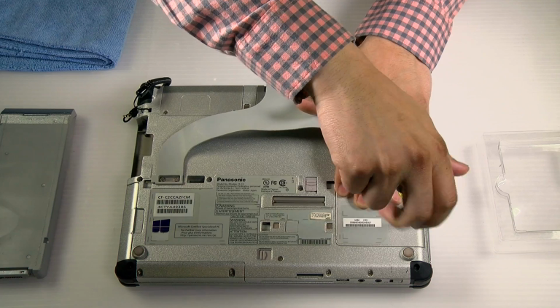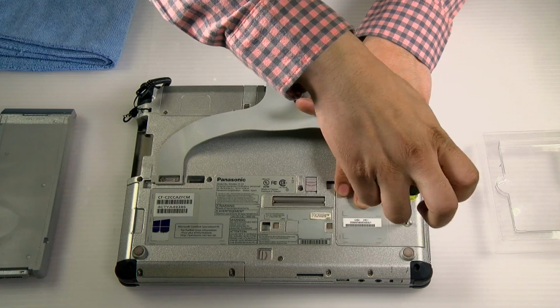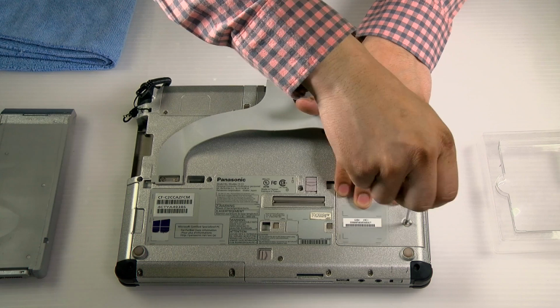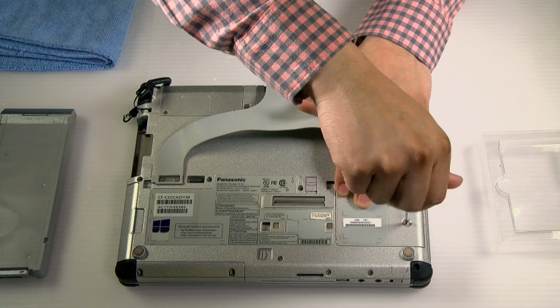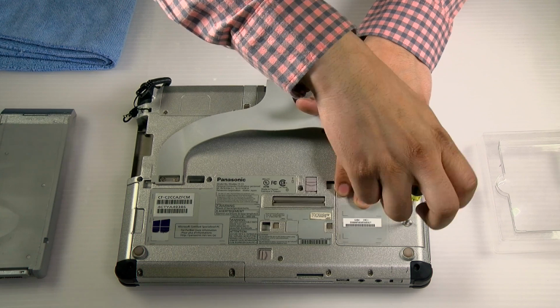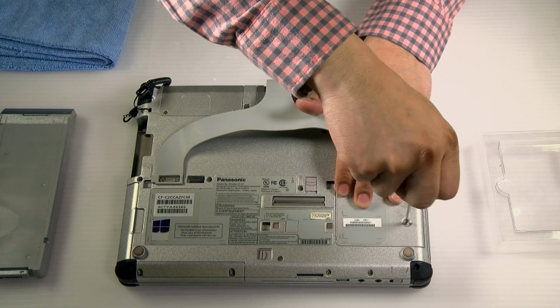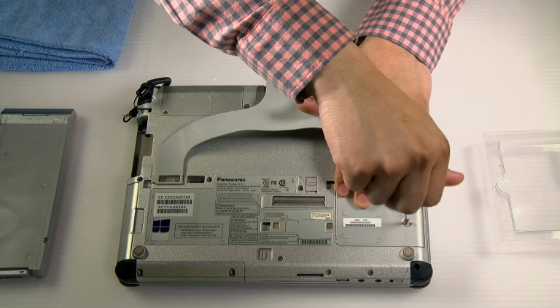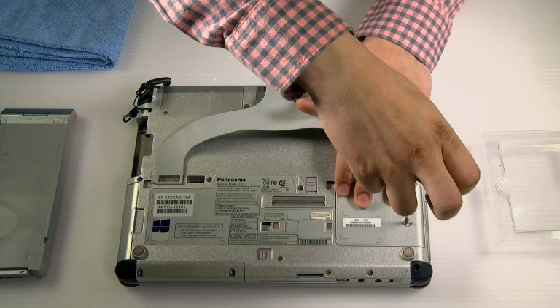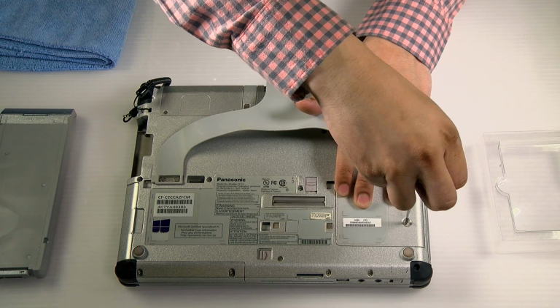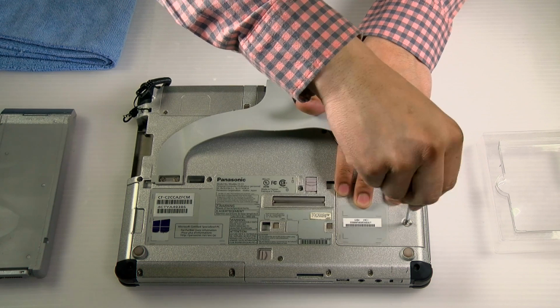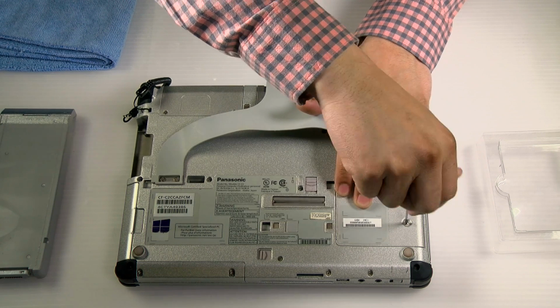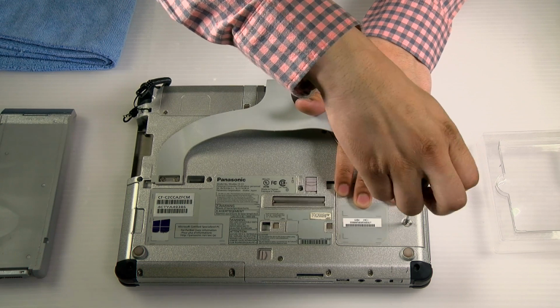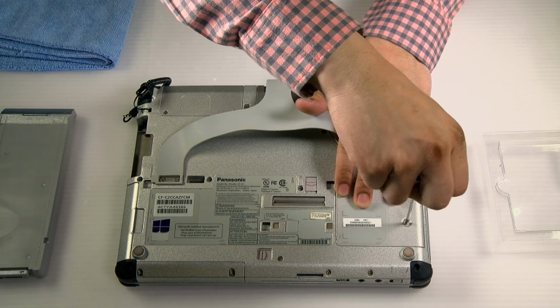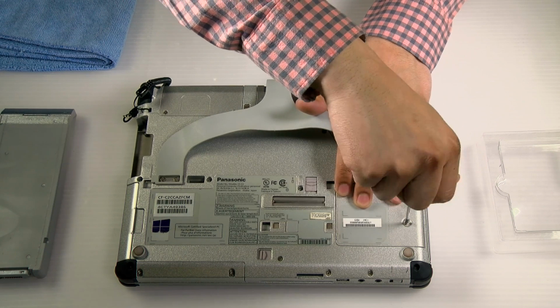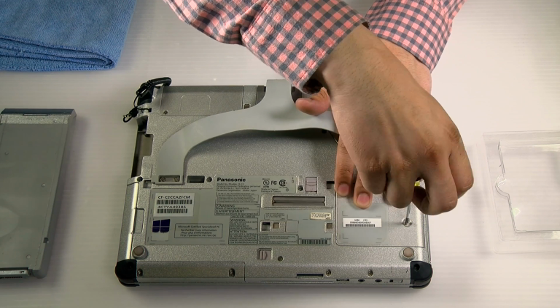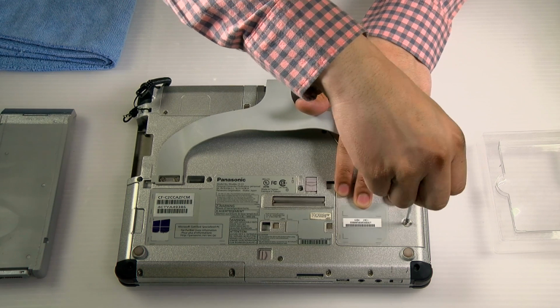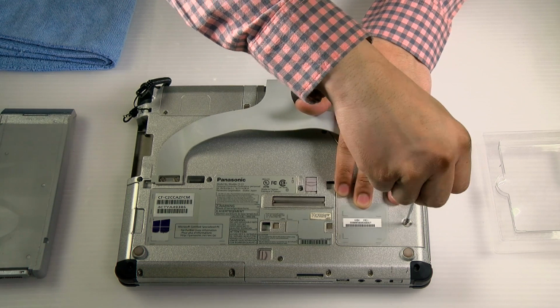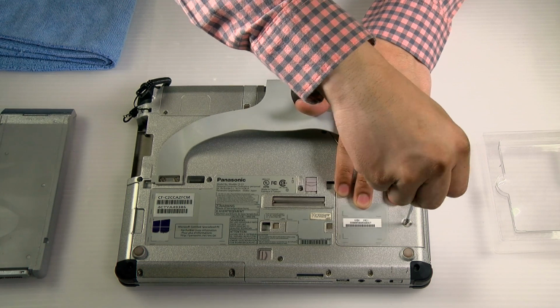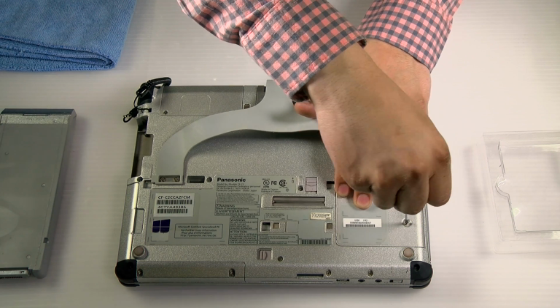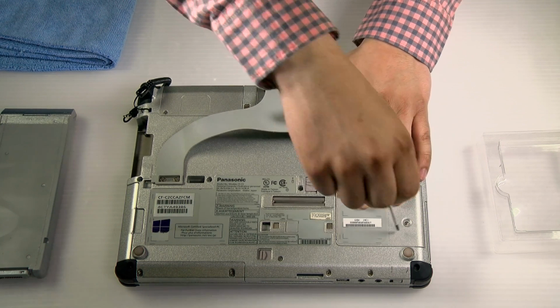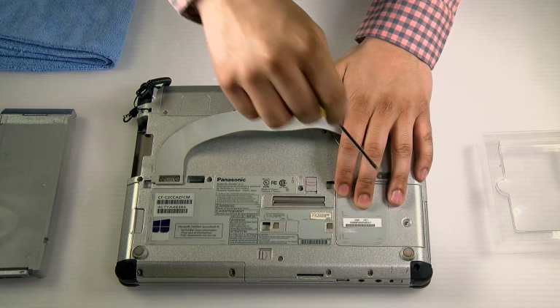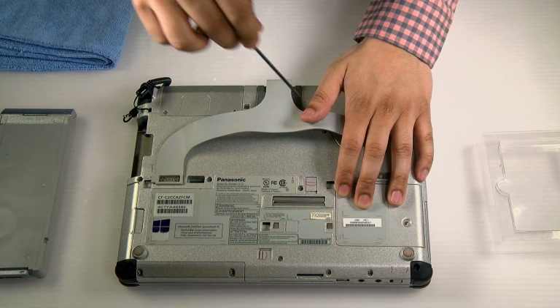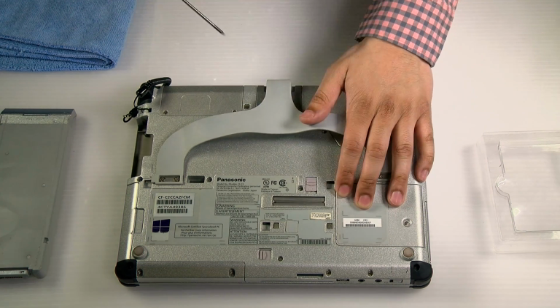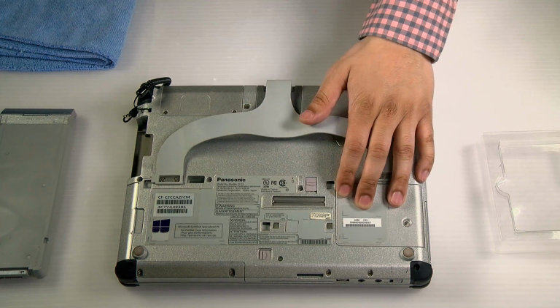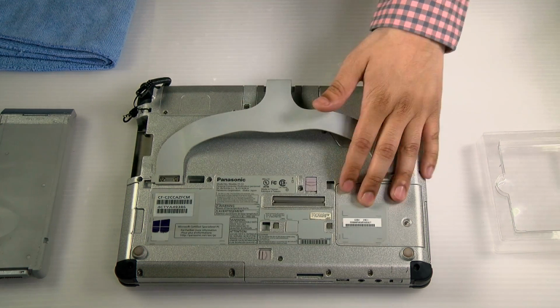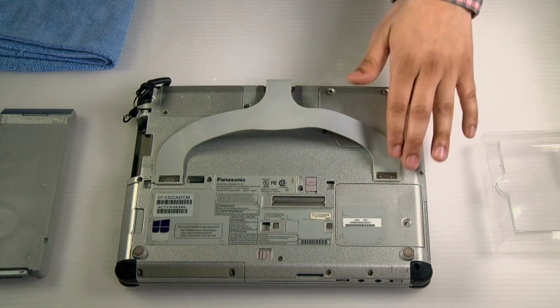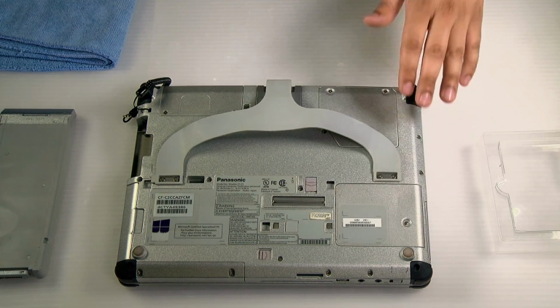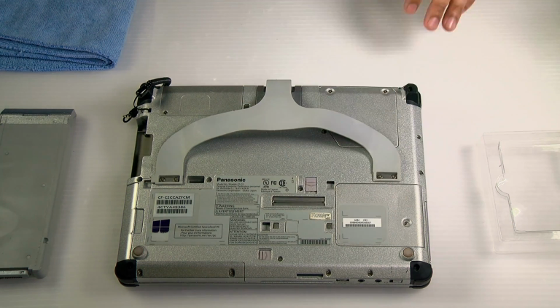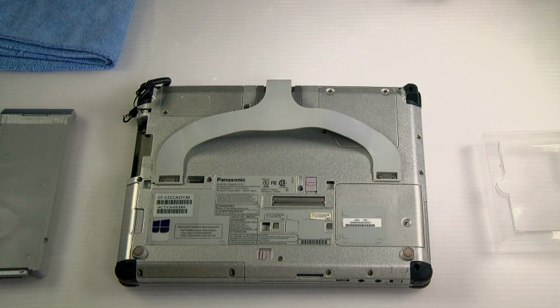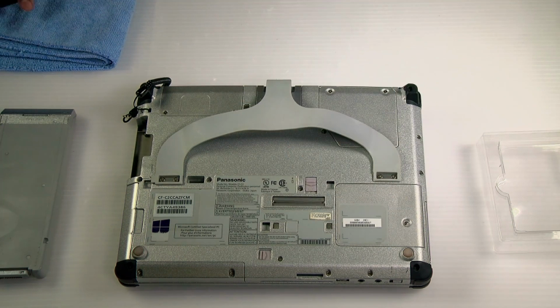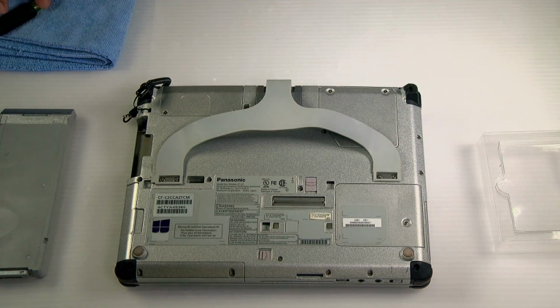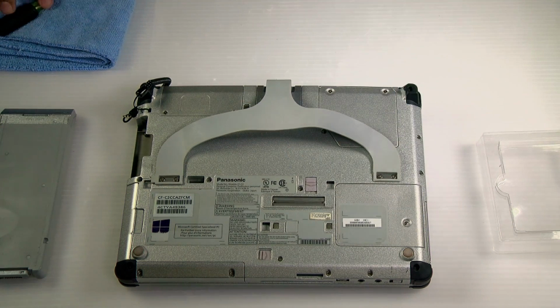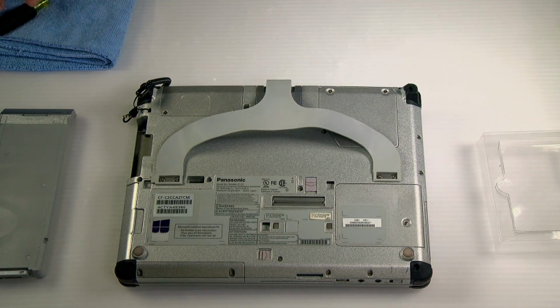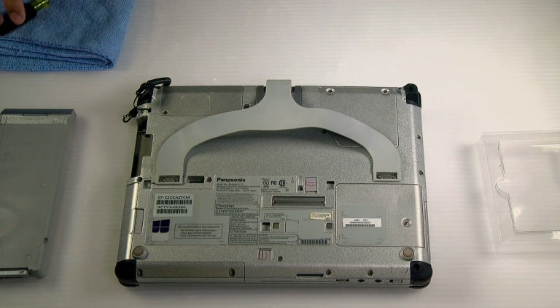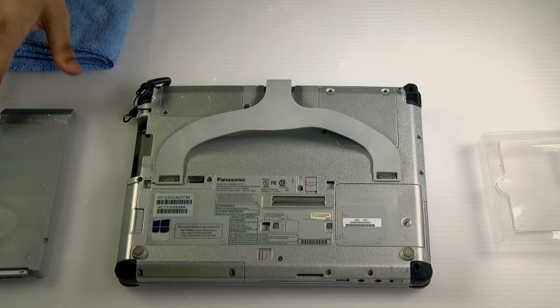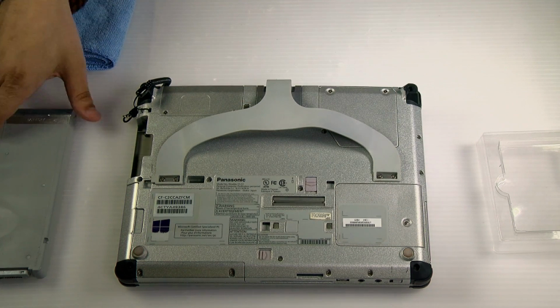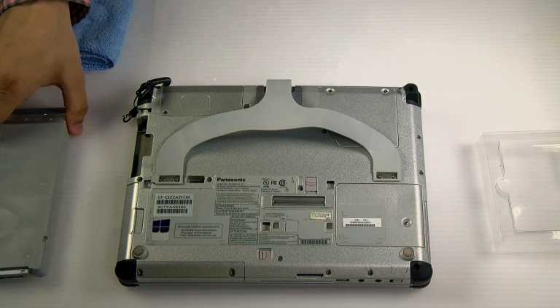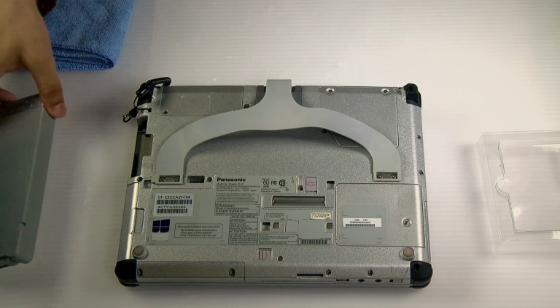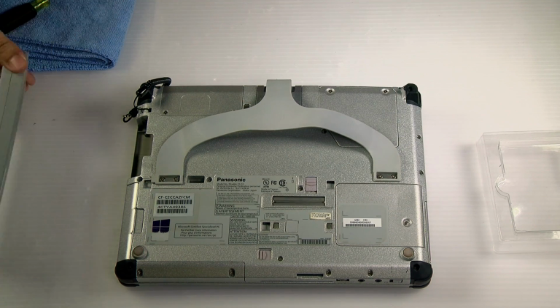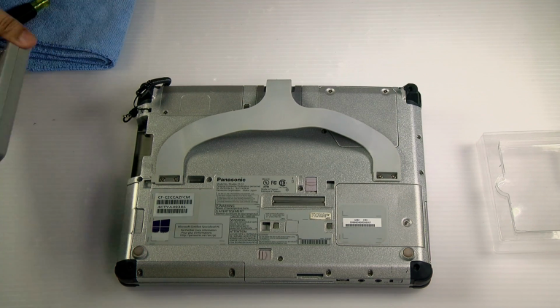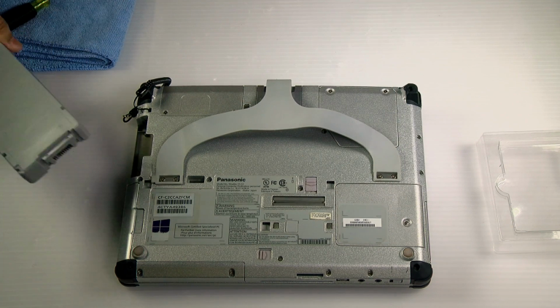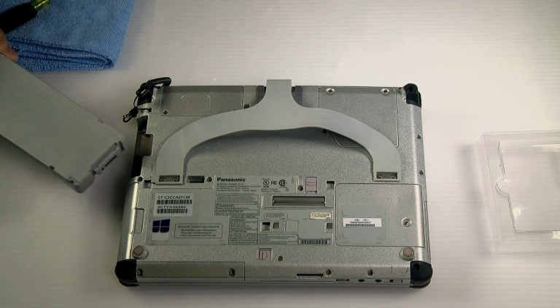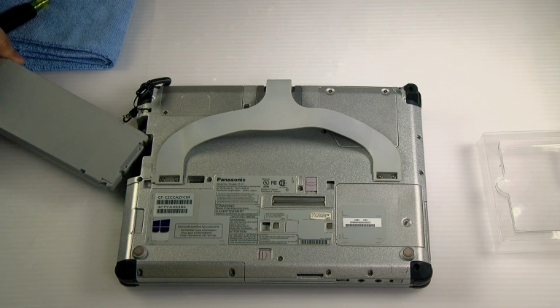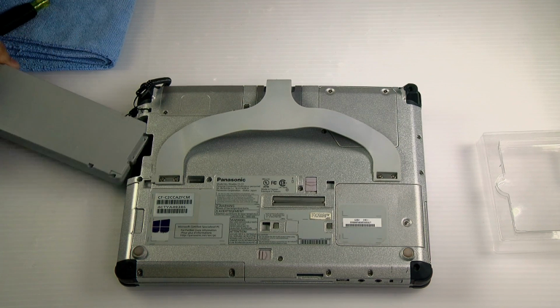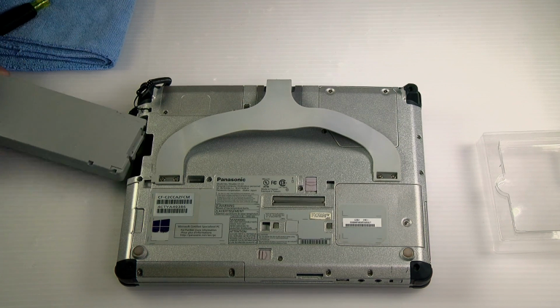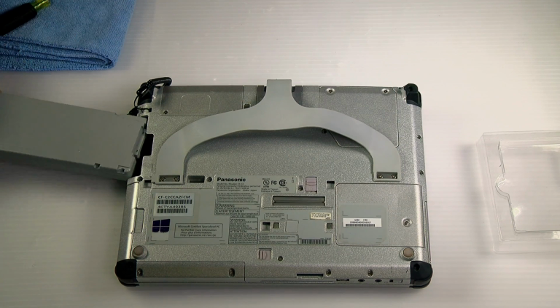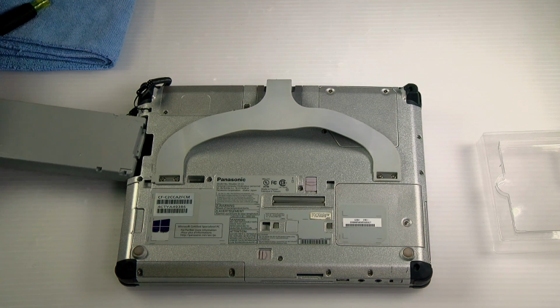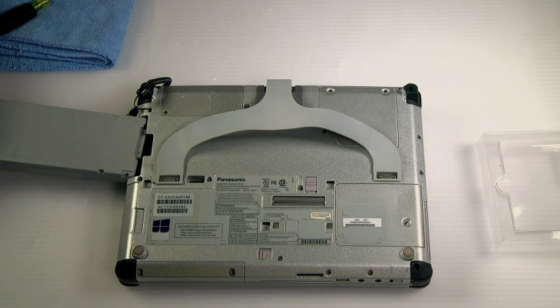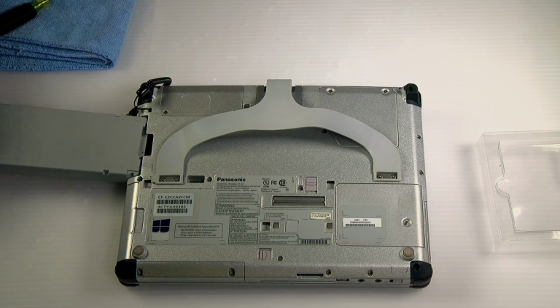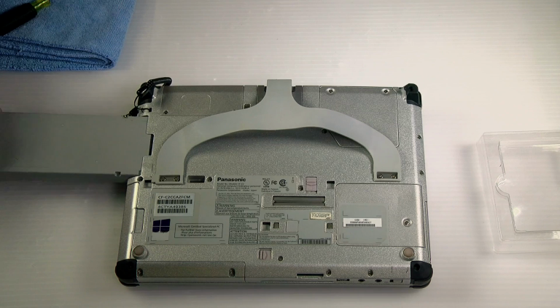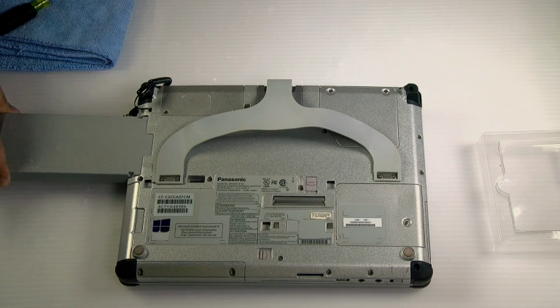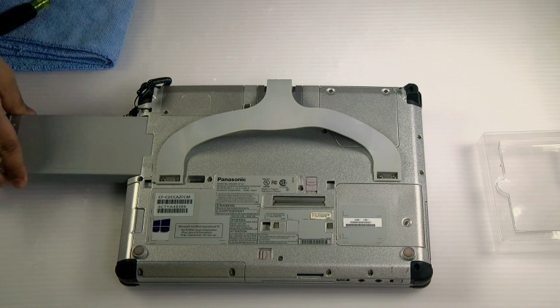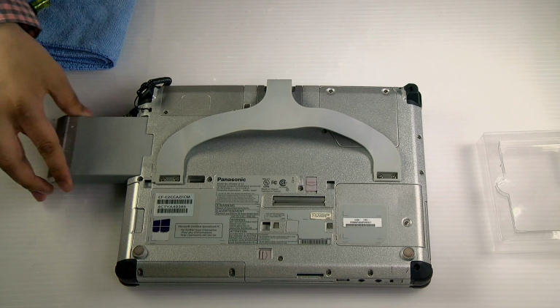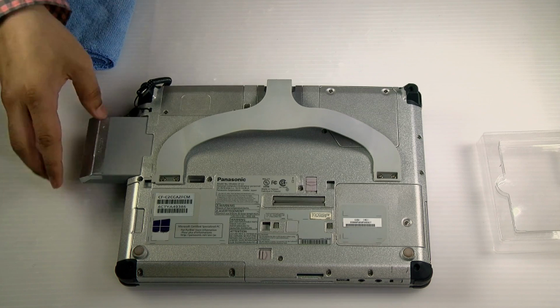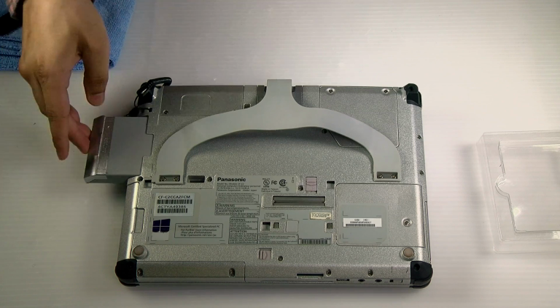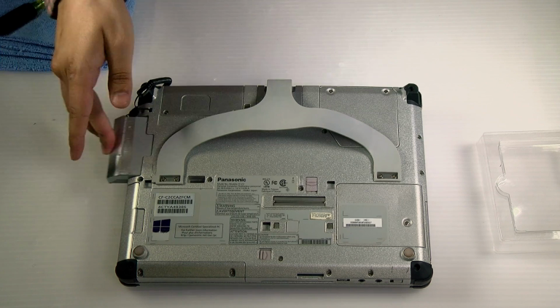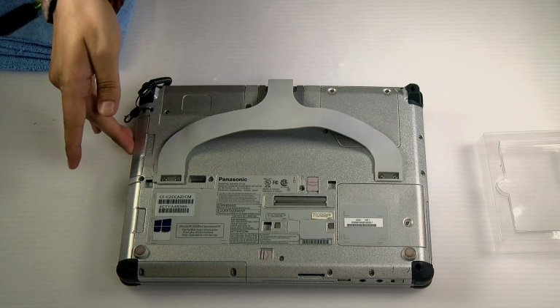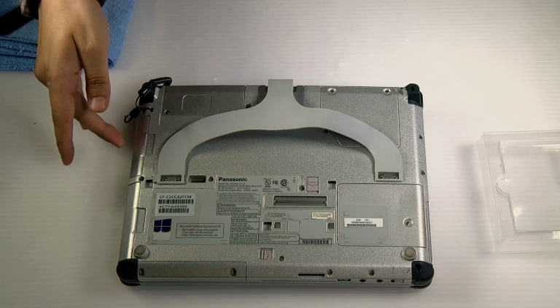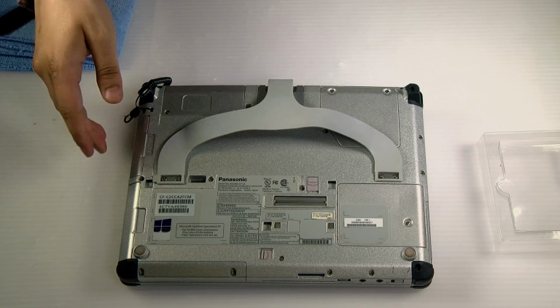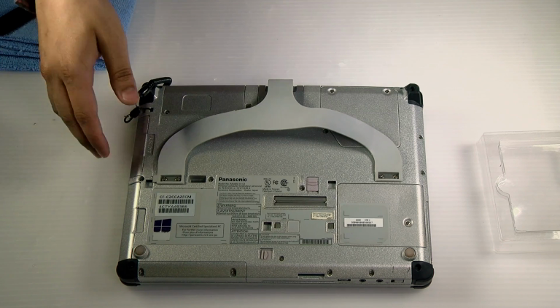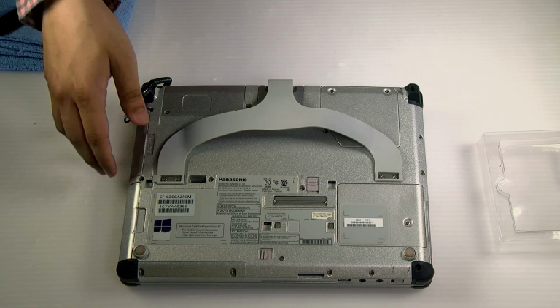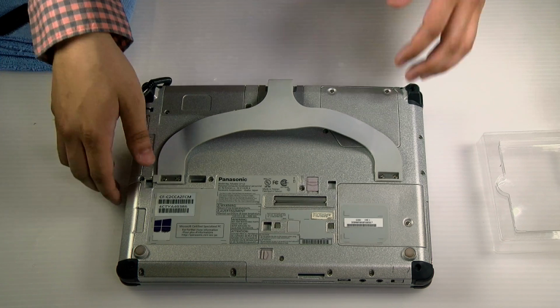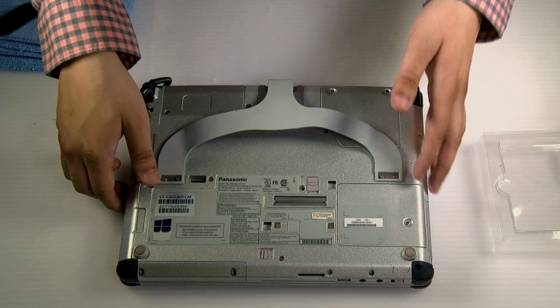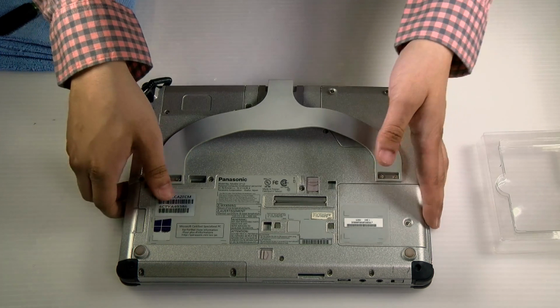You also want to give power to the machine to make sure it's picking up the RAM. And we're all done.